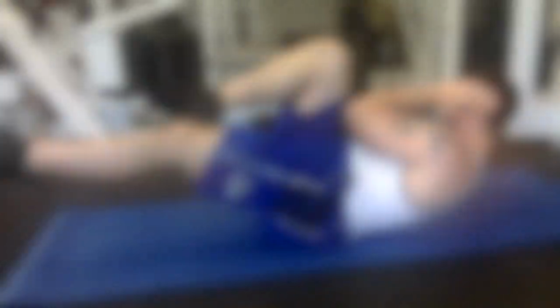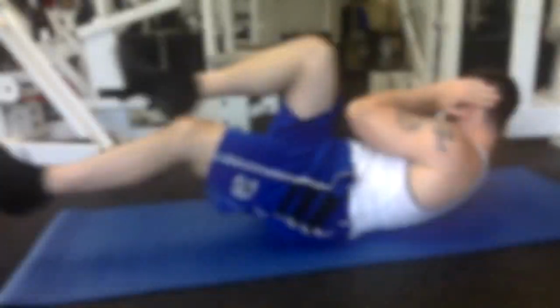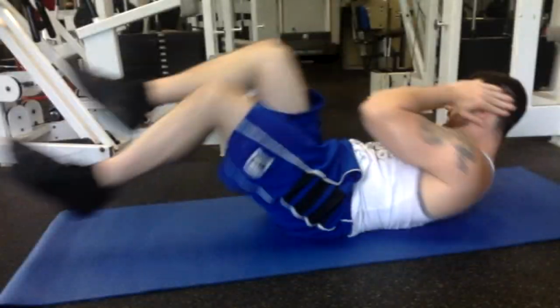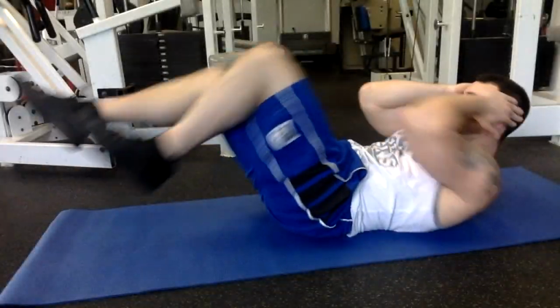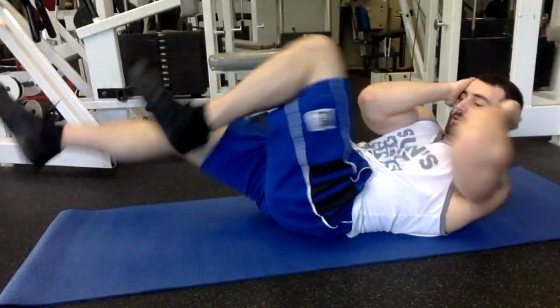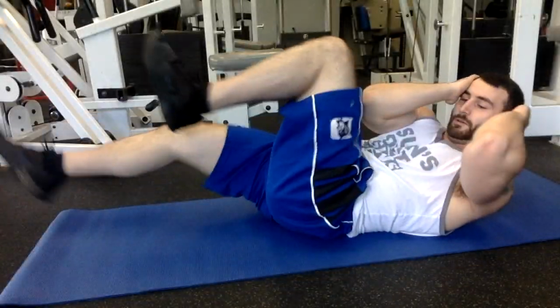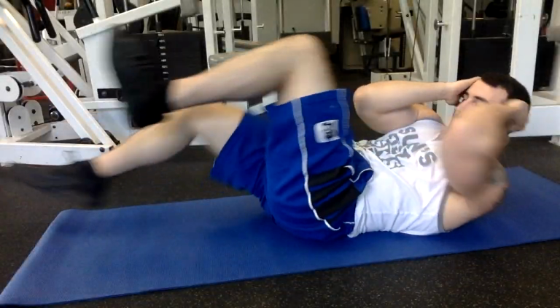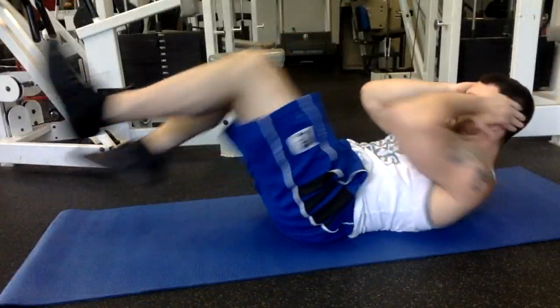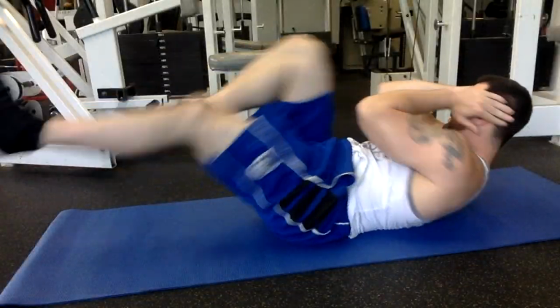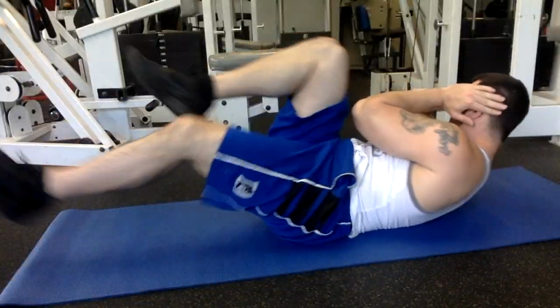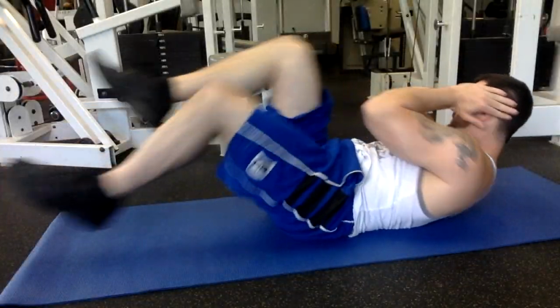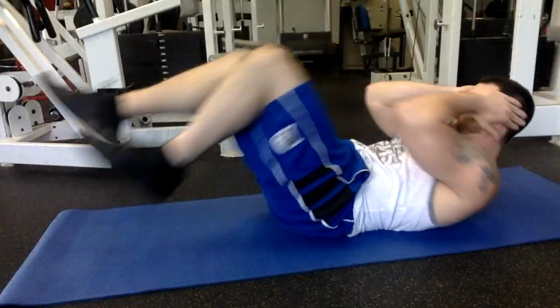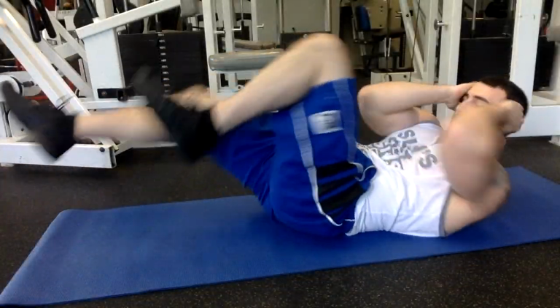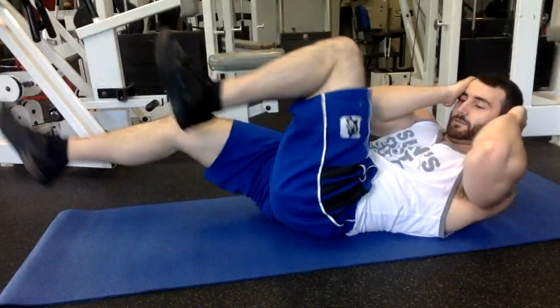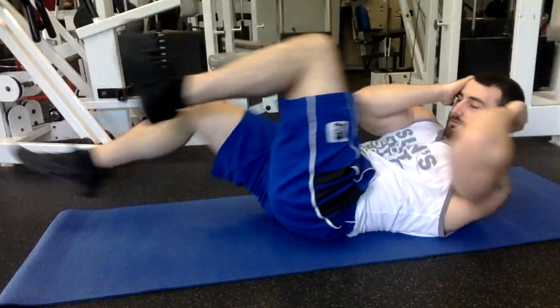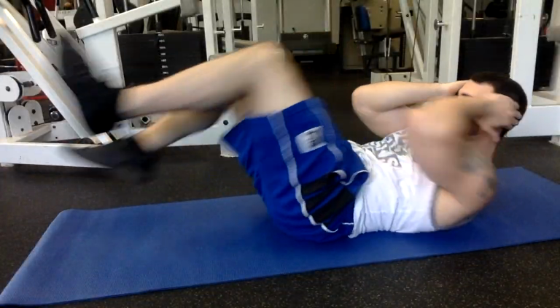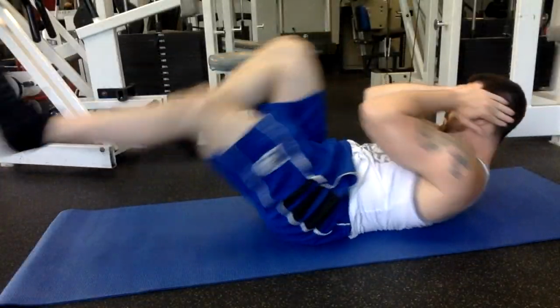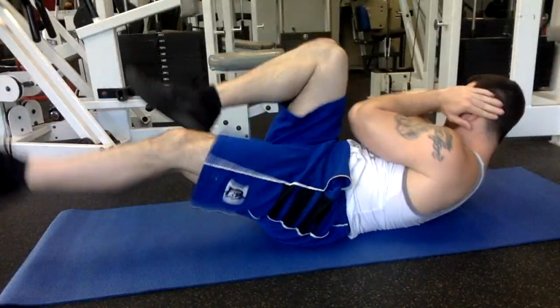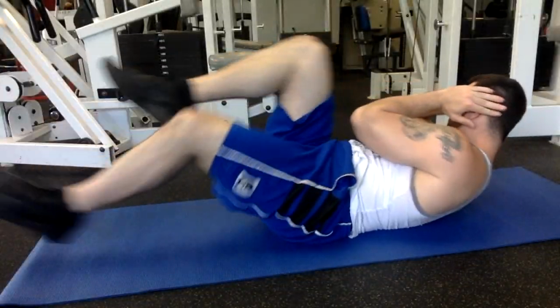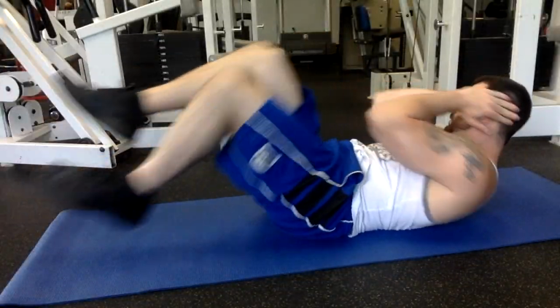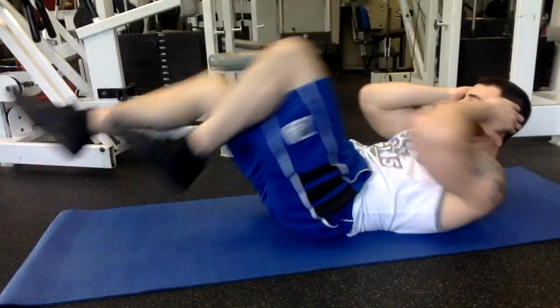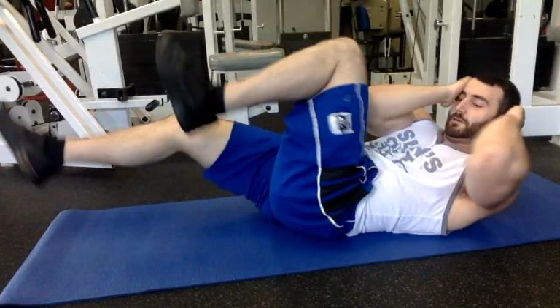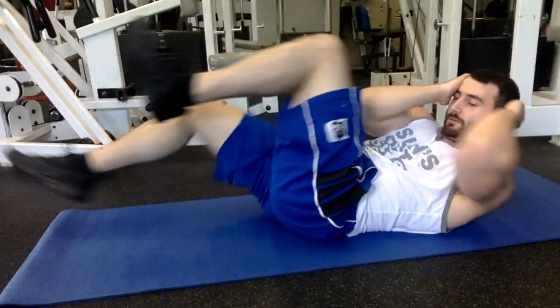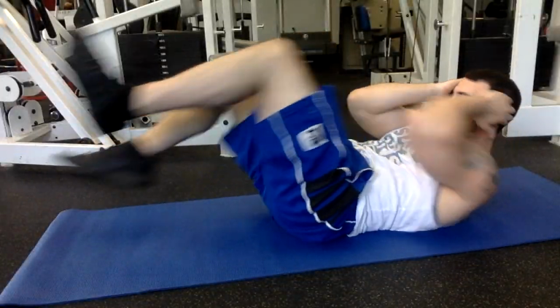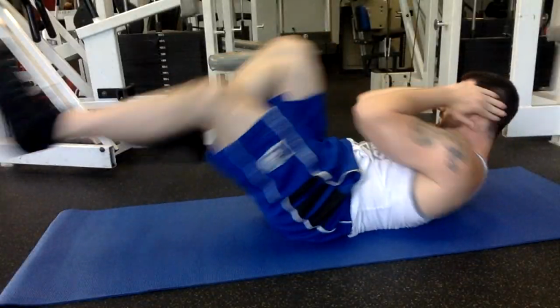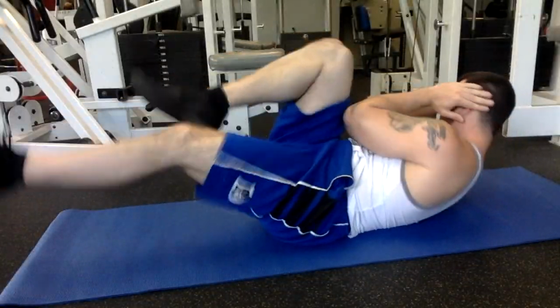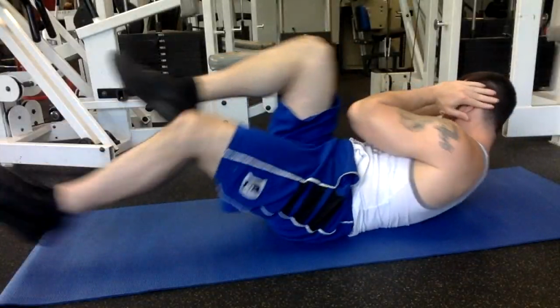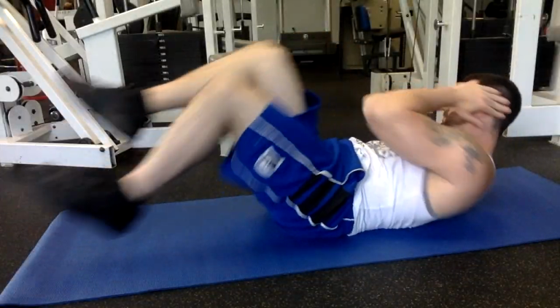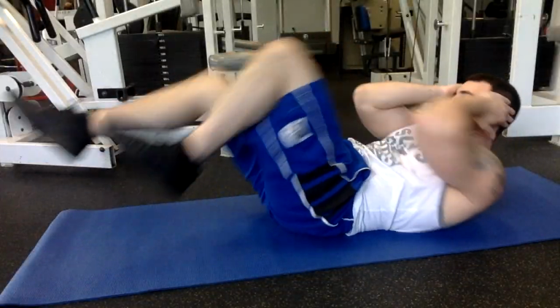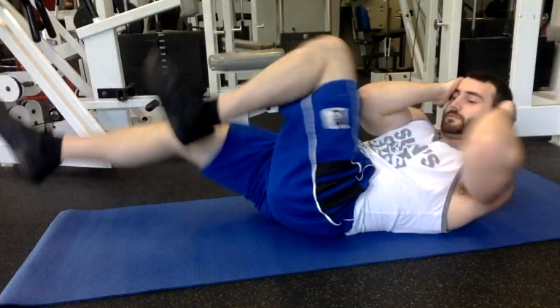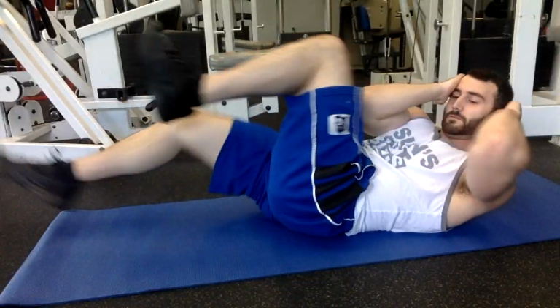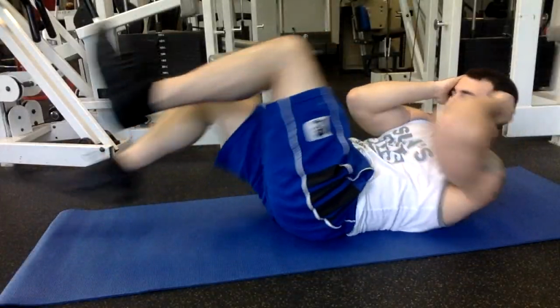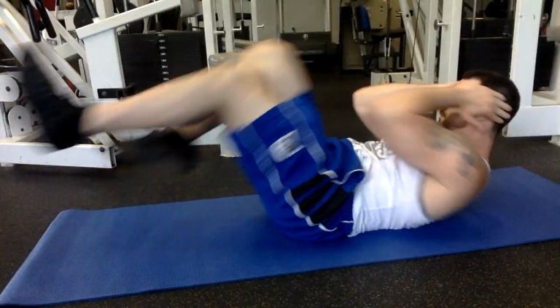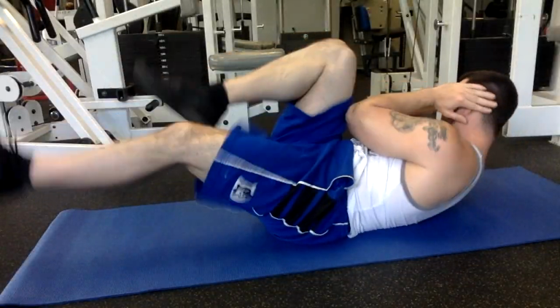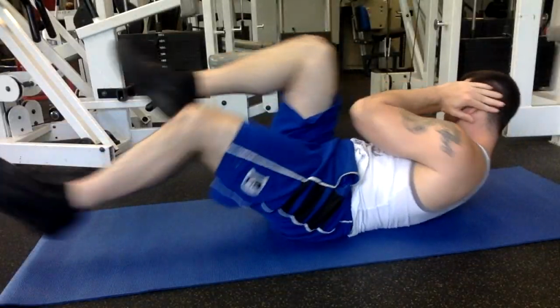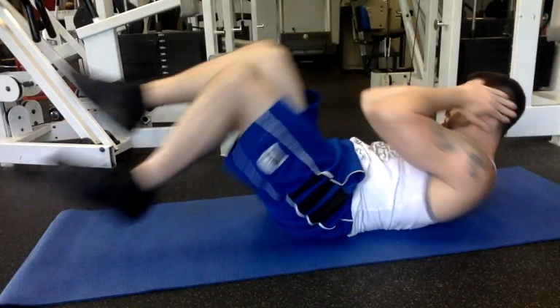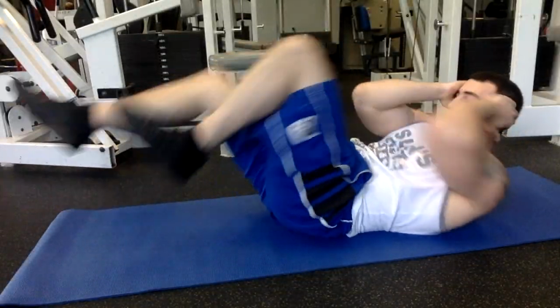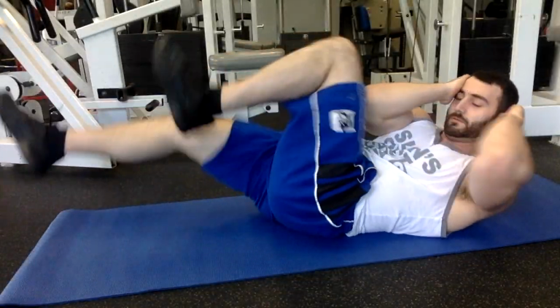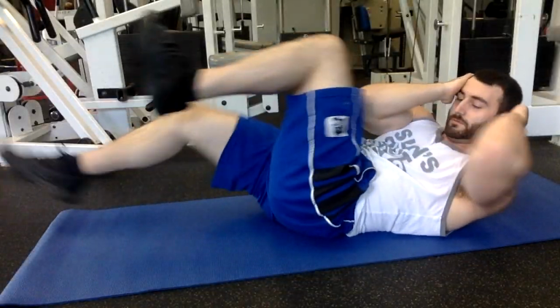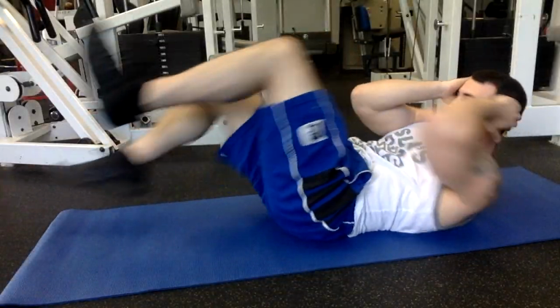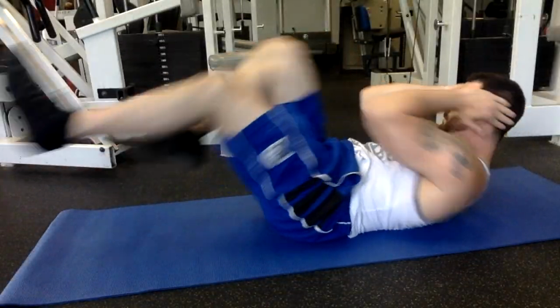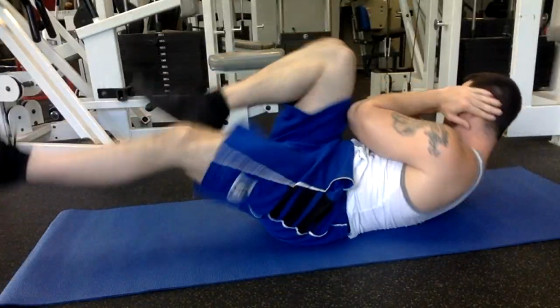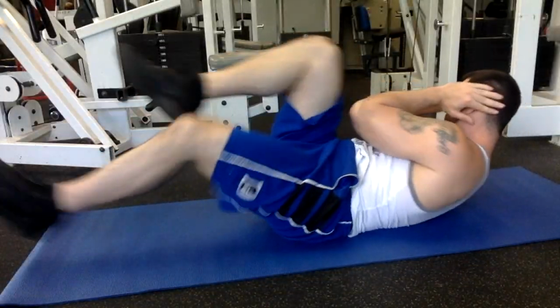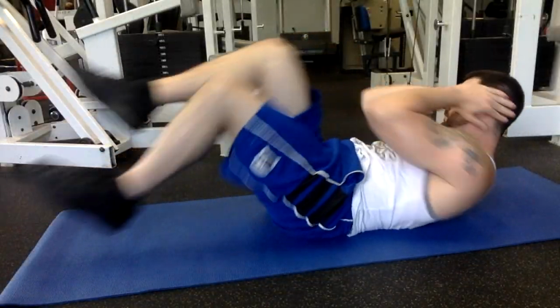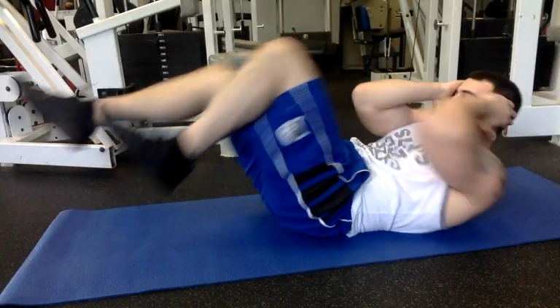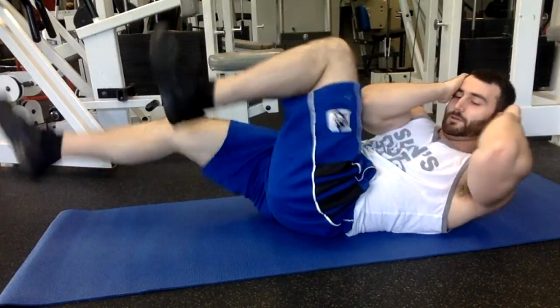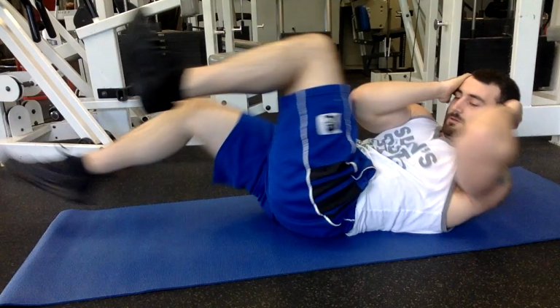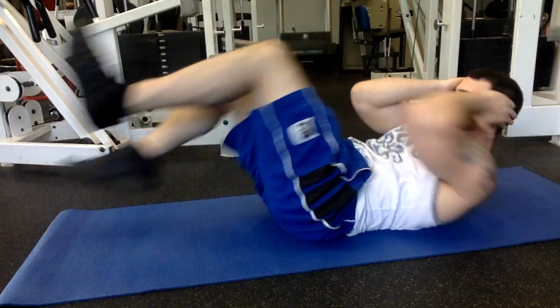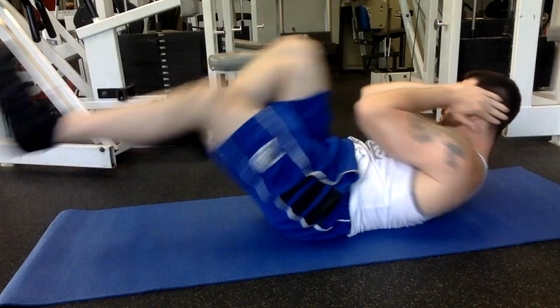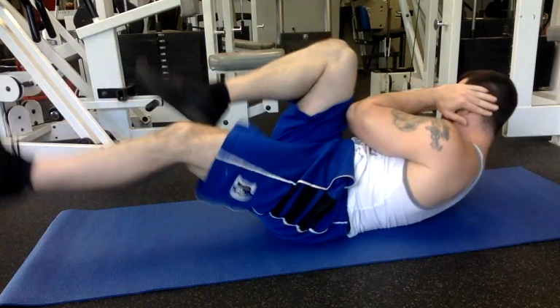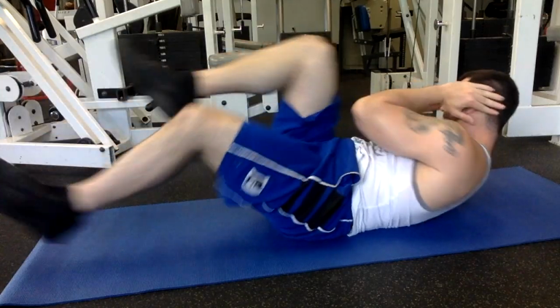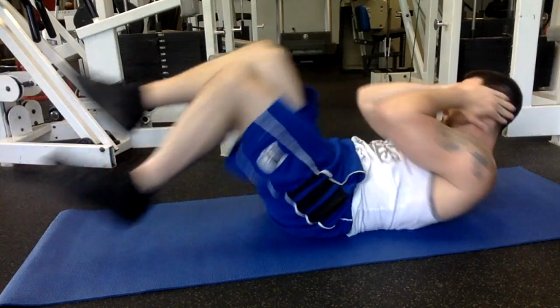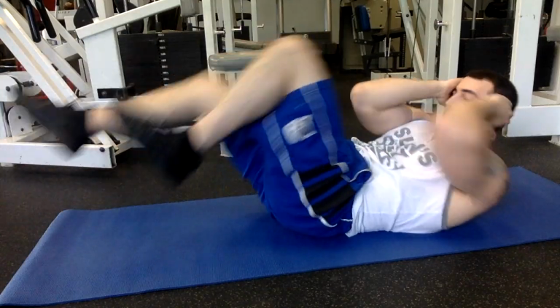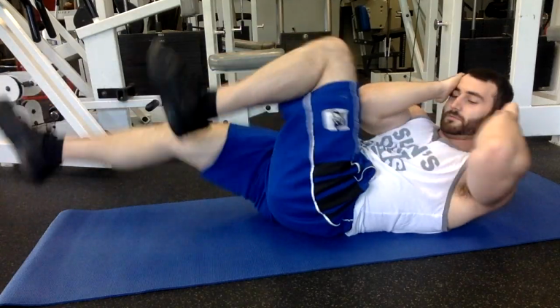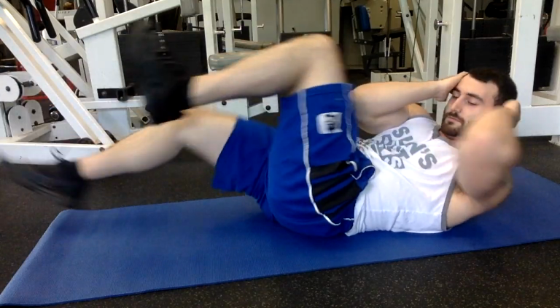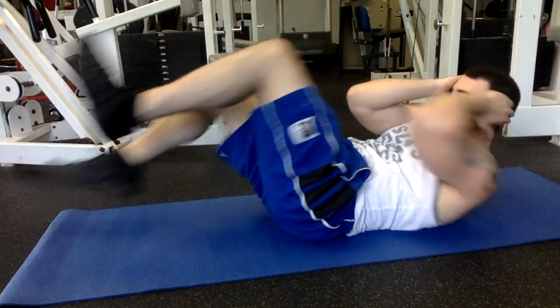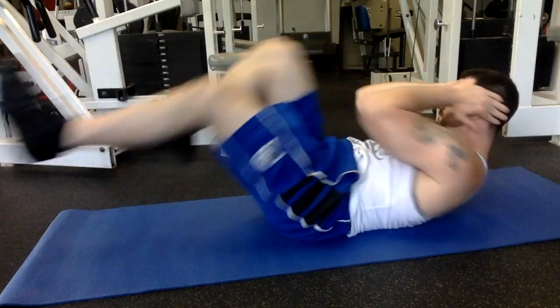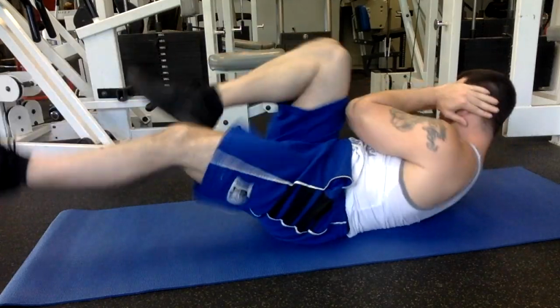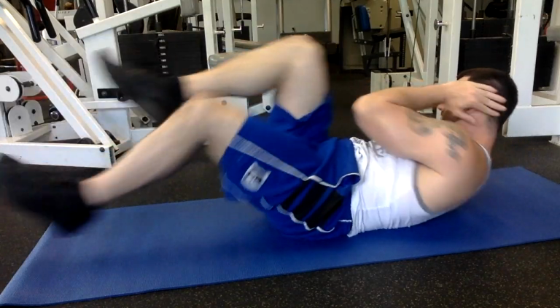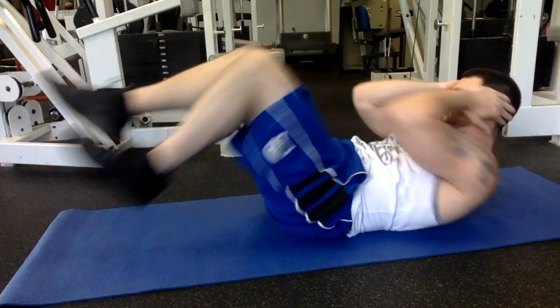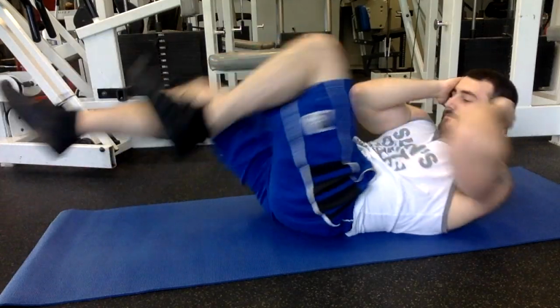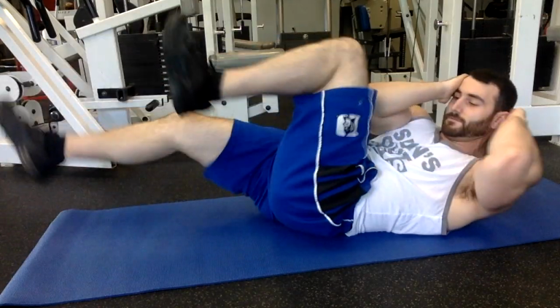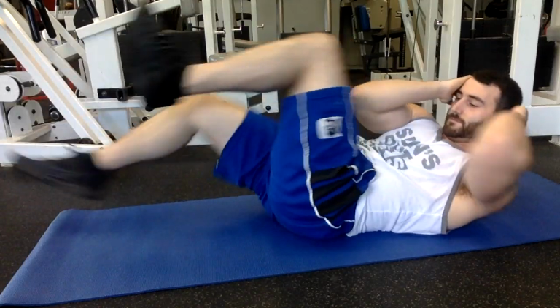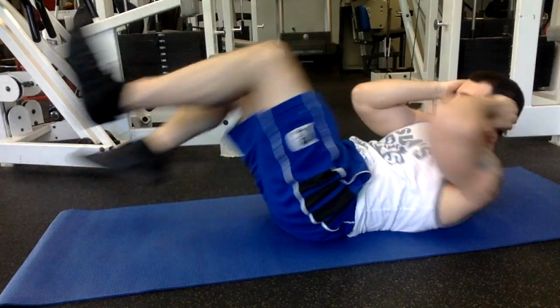You want to do this exercise fast but also keep it under control. If you found this helpful please subscribe to the channel and have an awesome day!